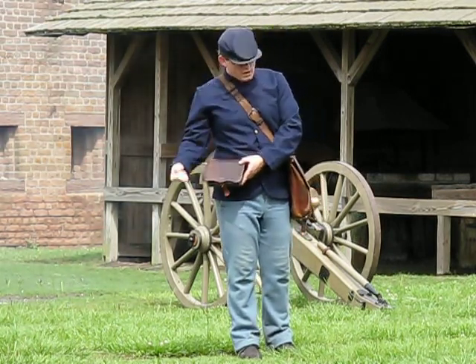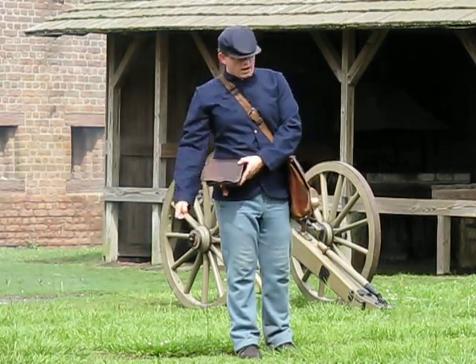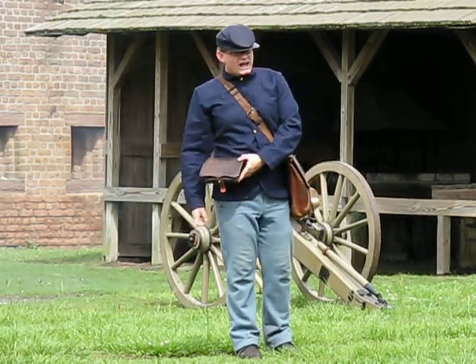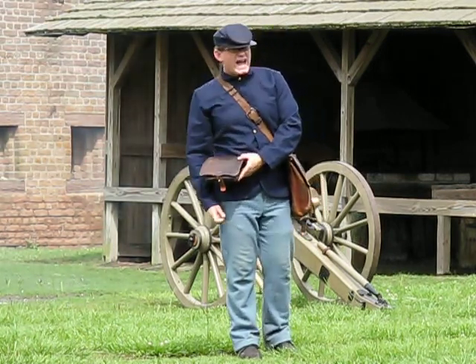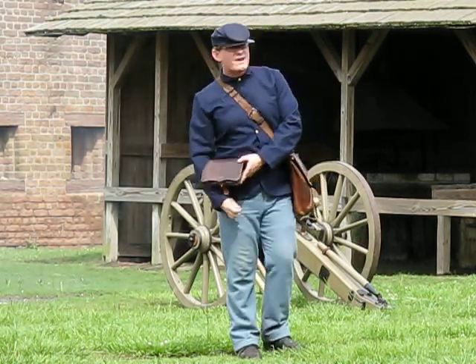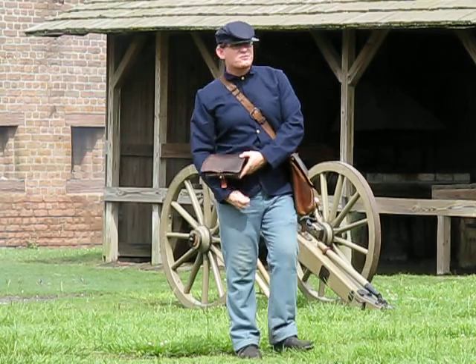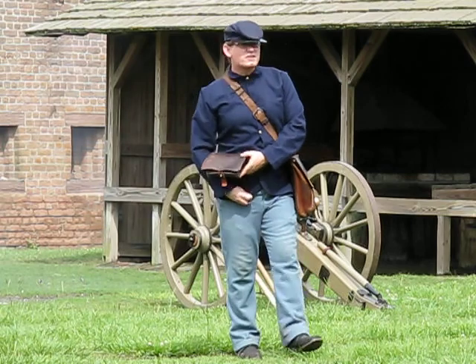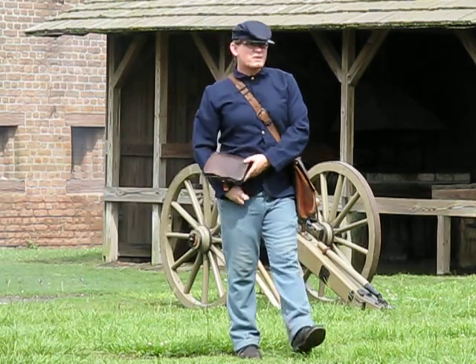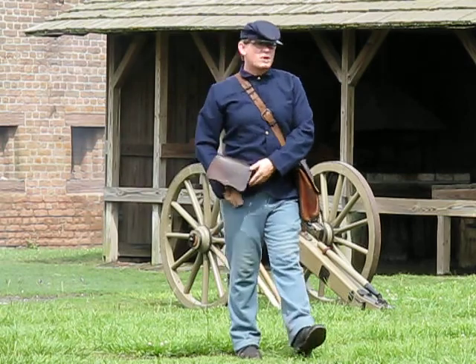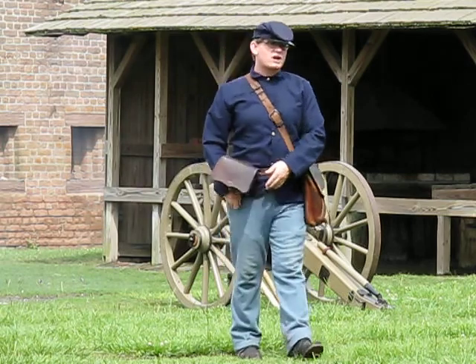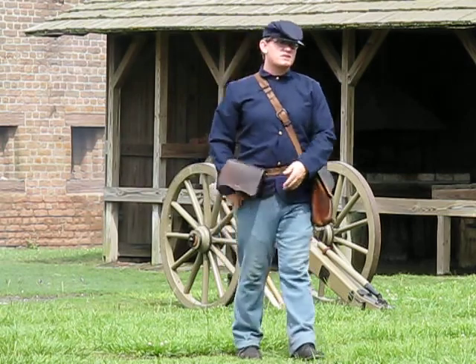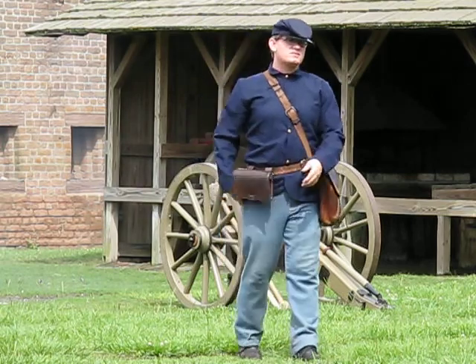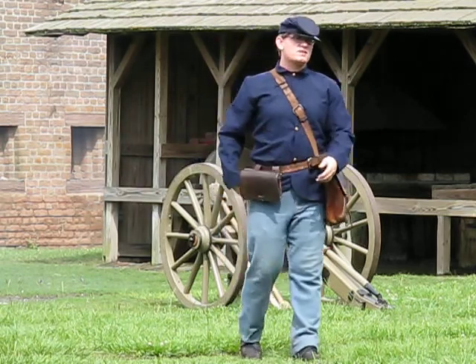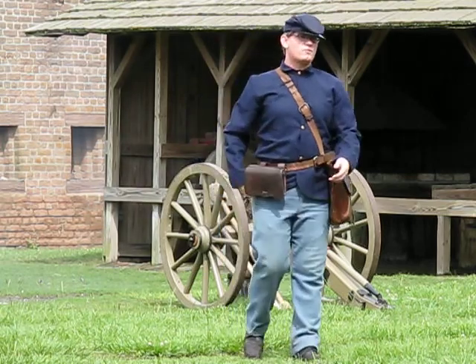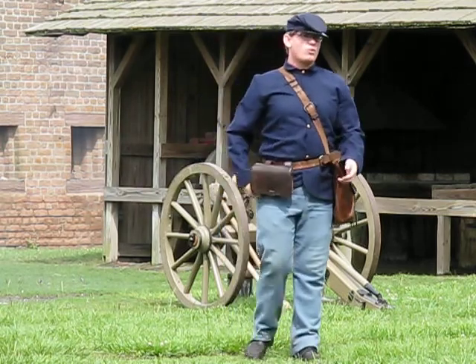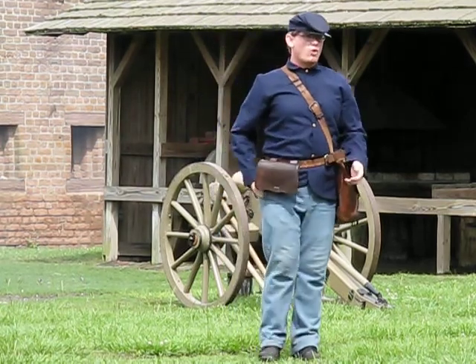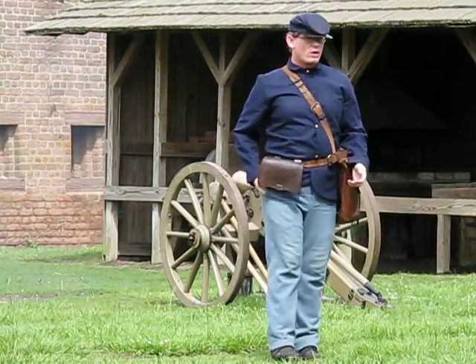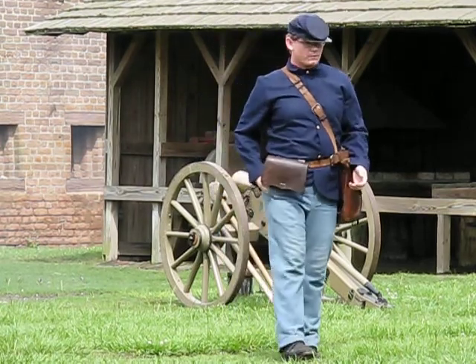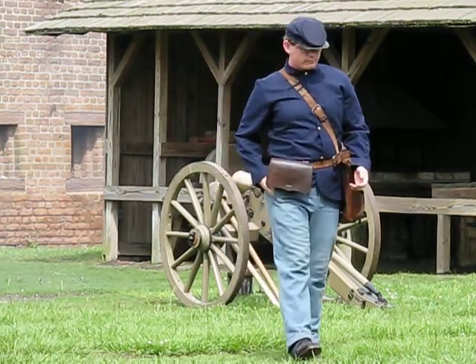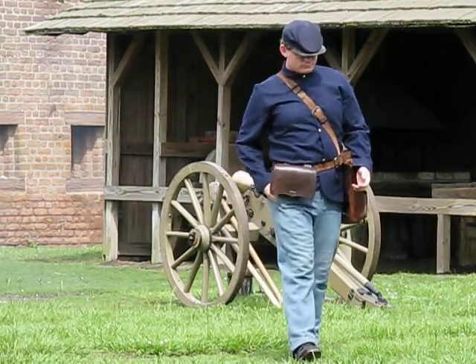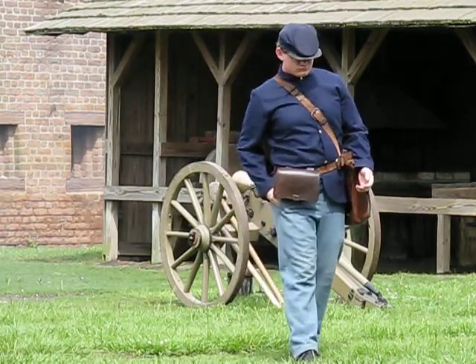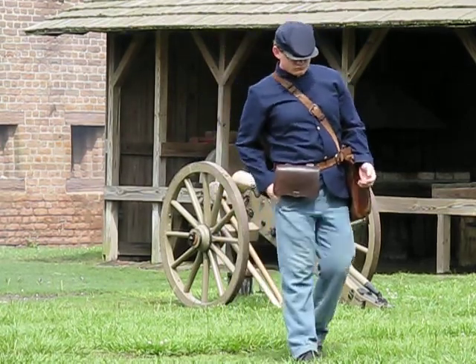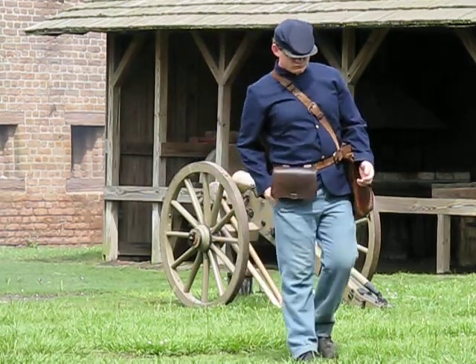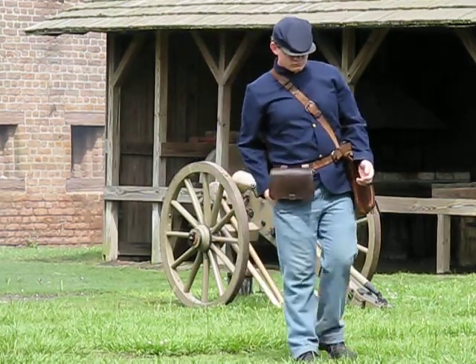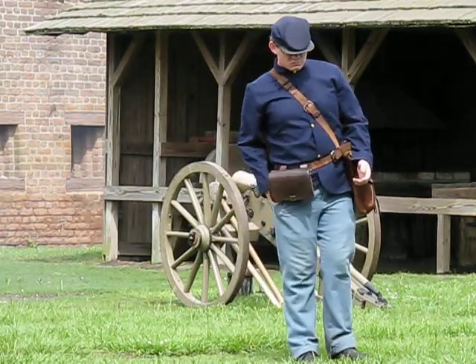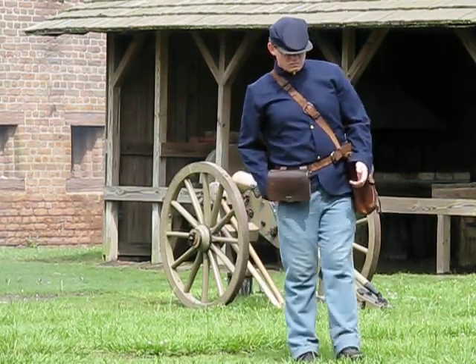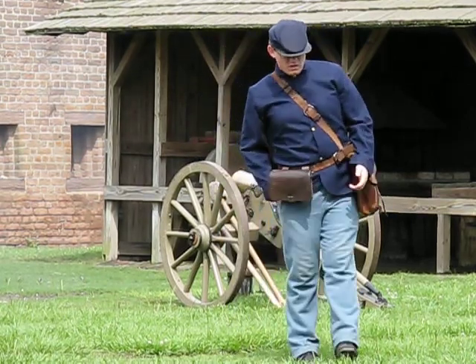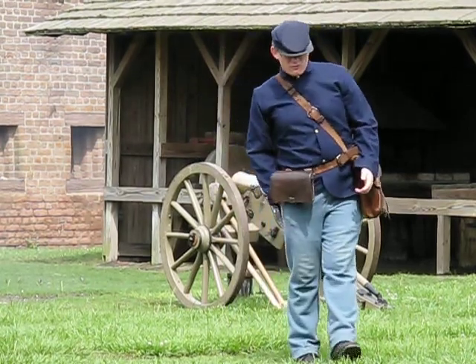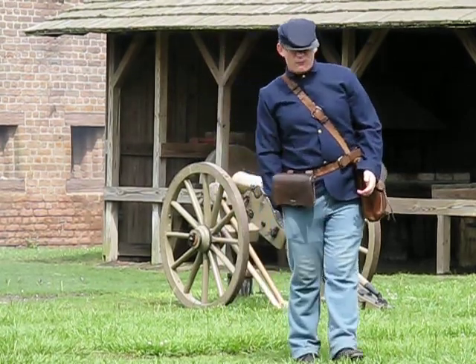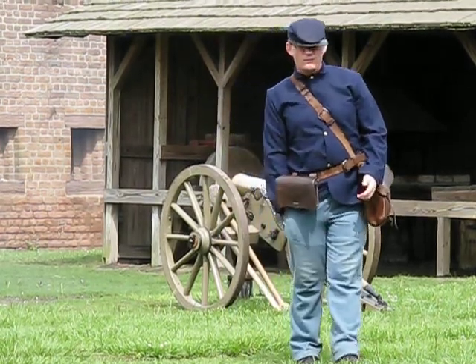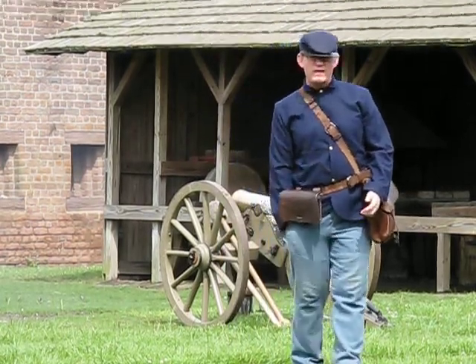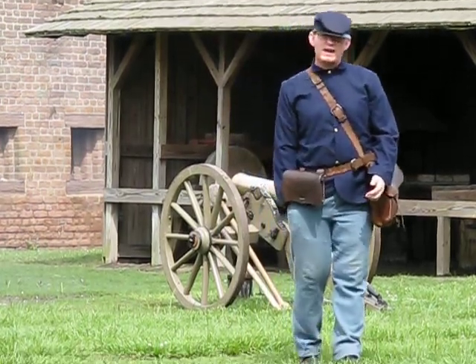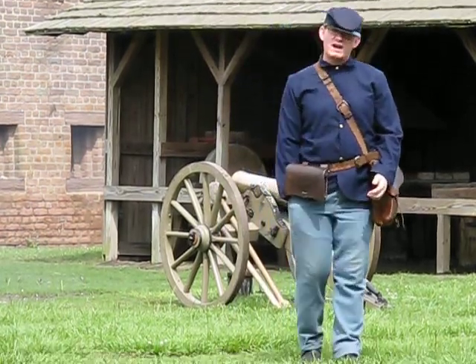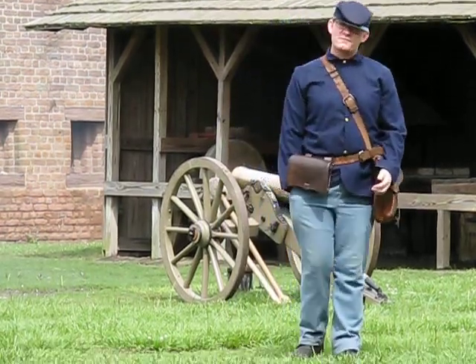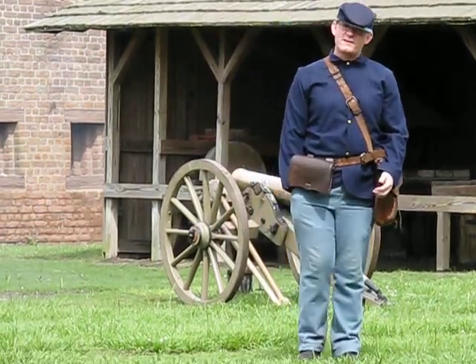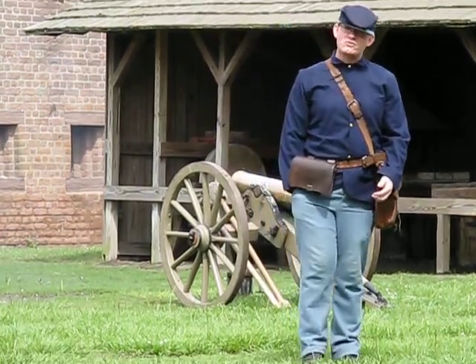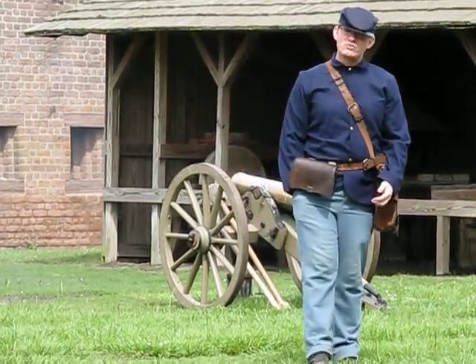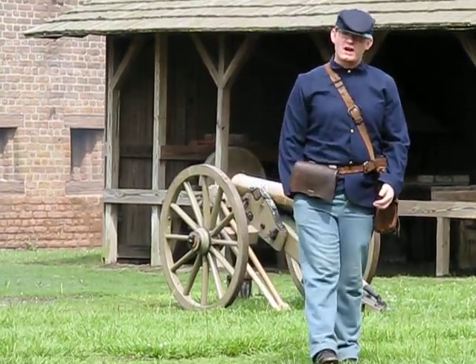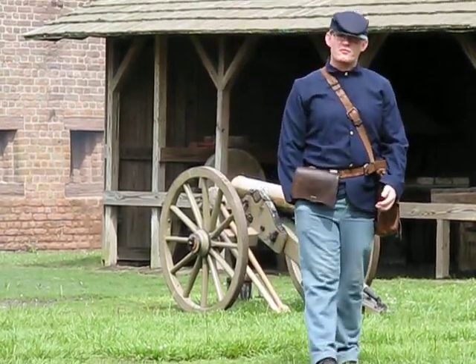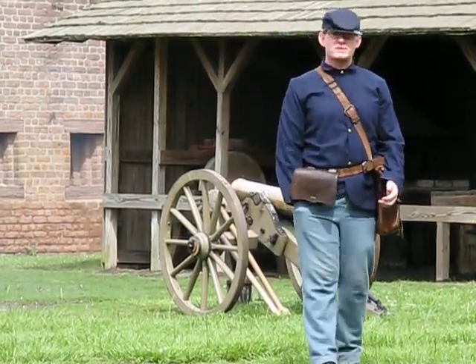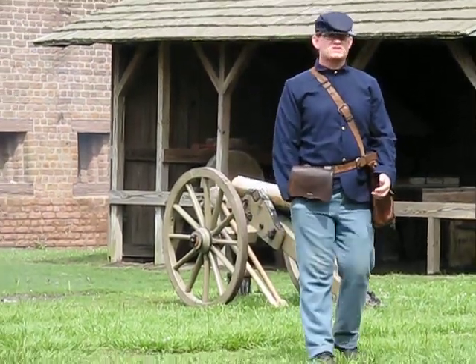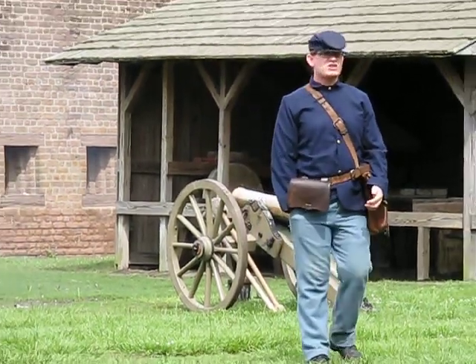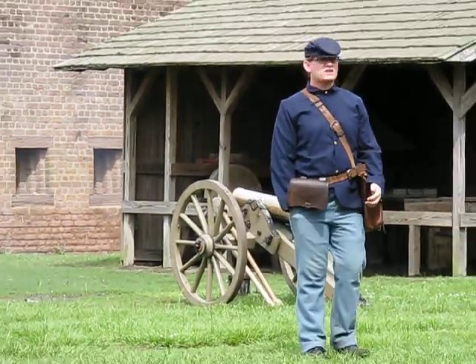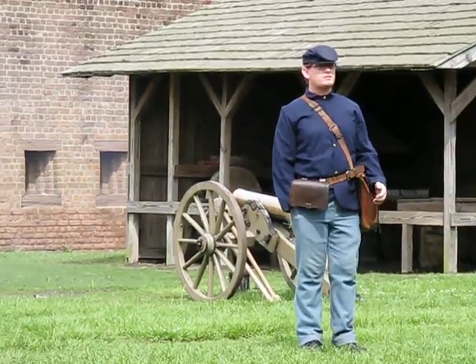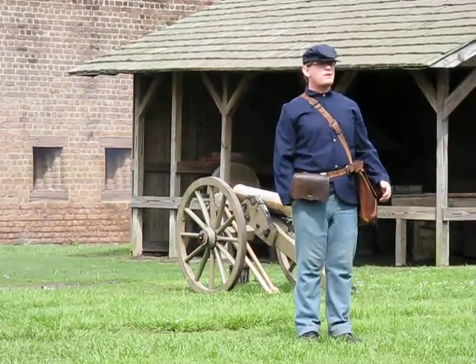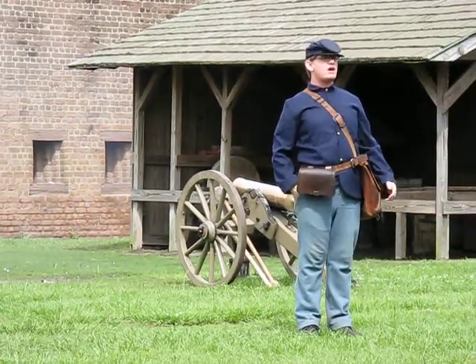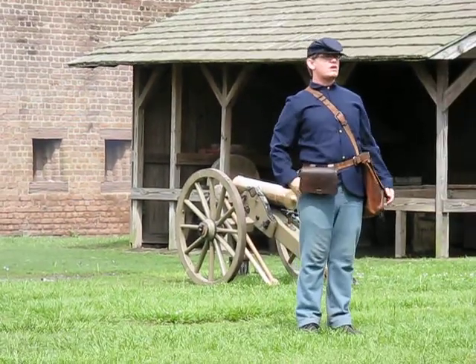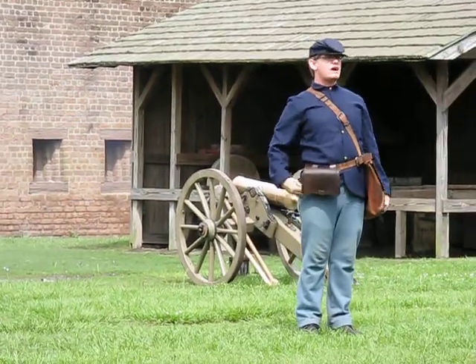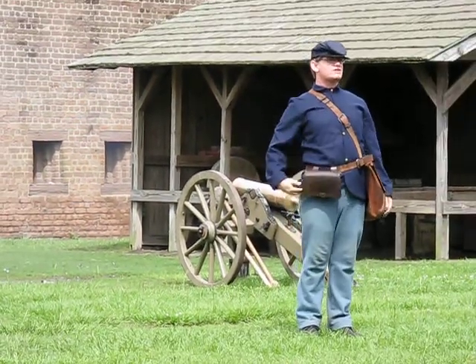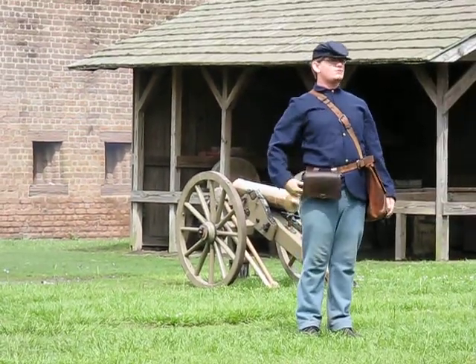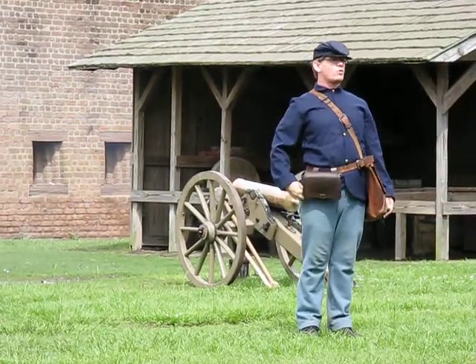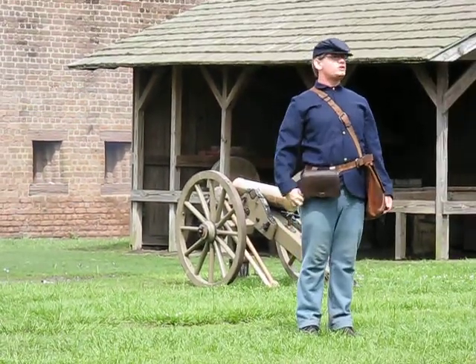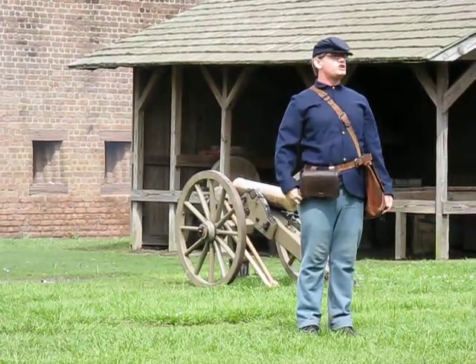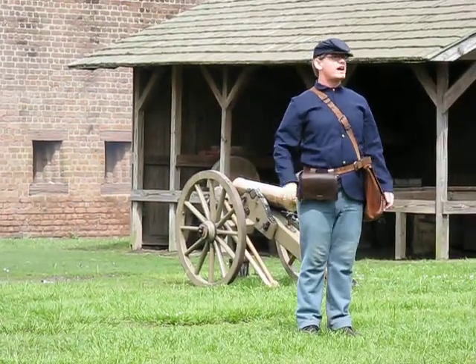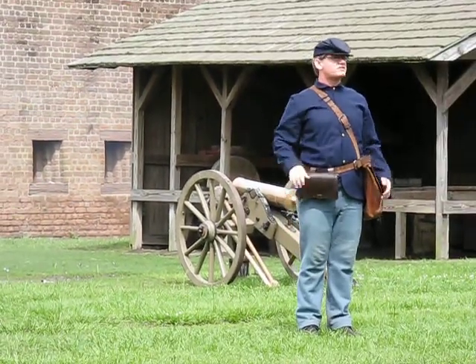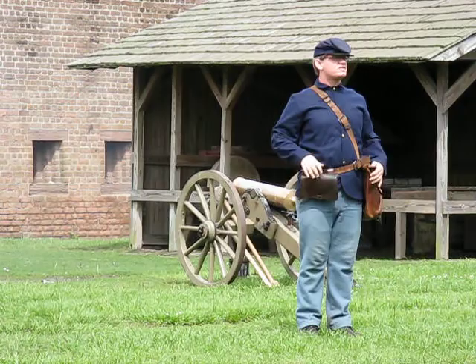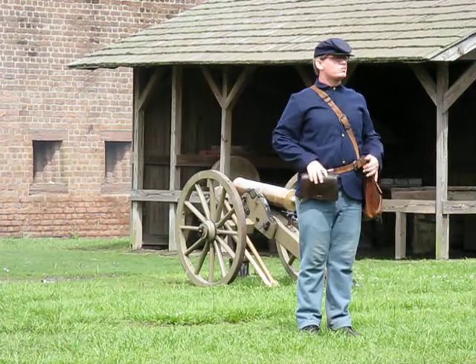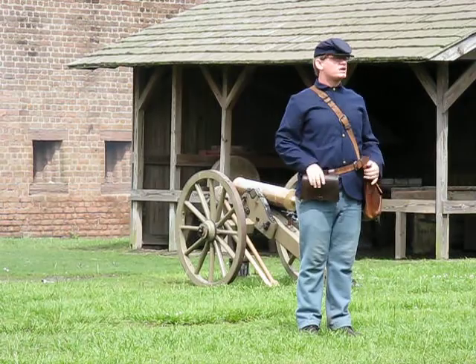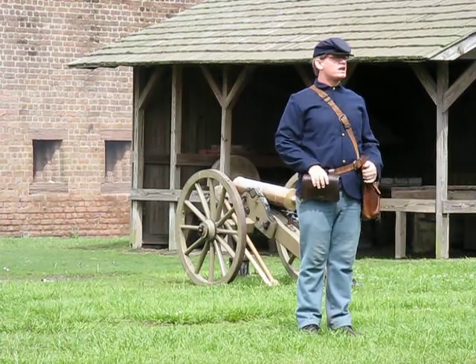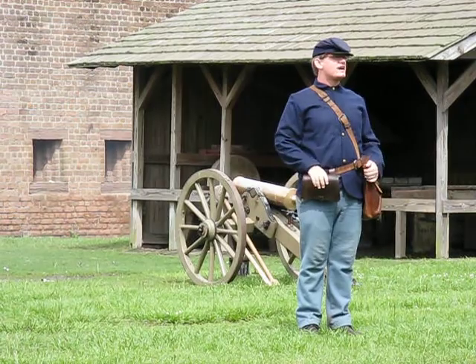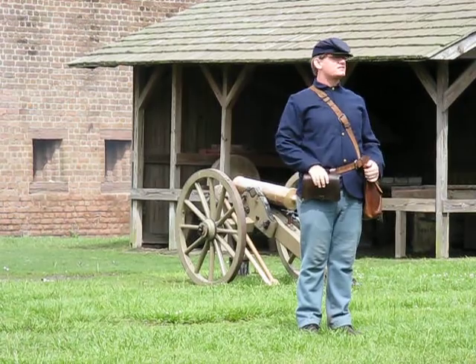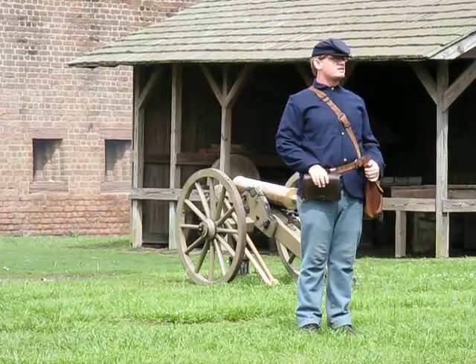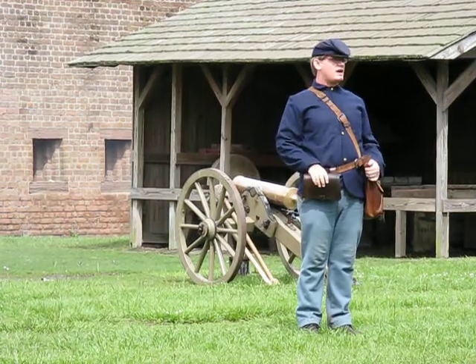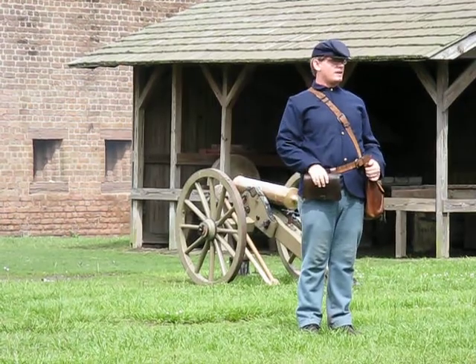After the American Civil War, the federal government sought to modernize Fort Jackson one last time.